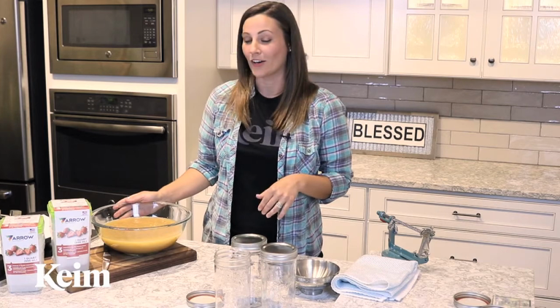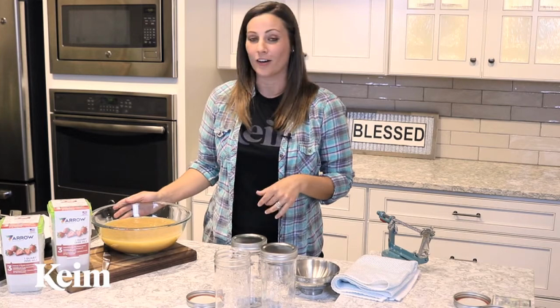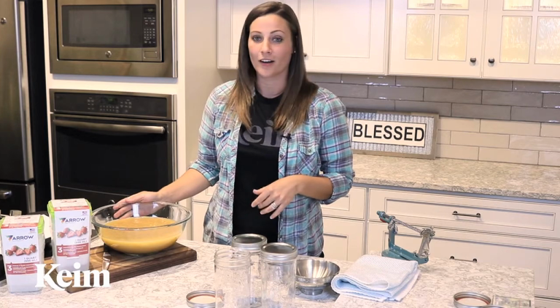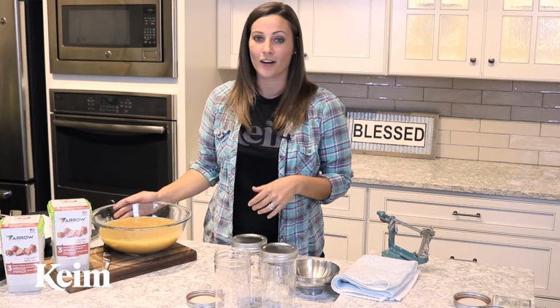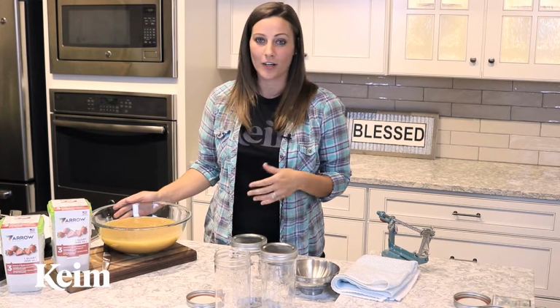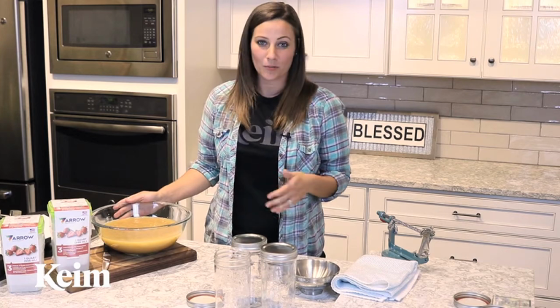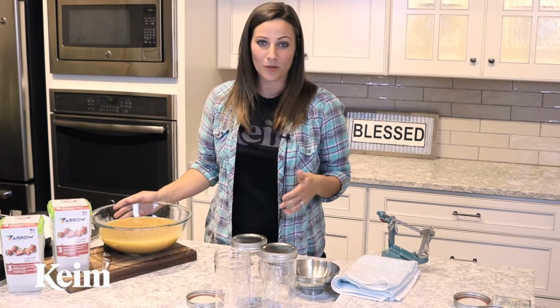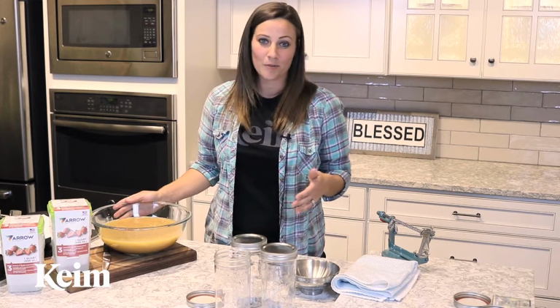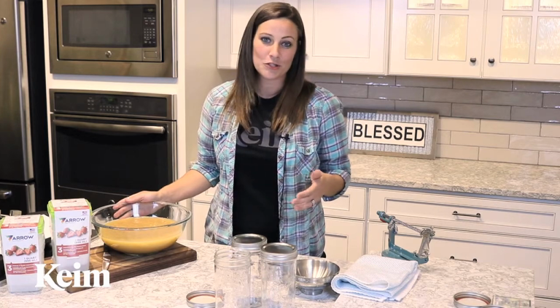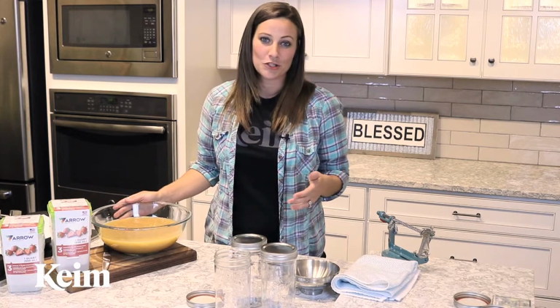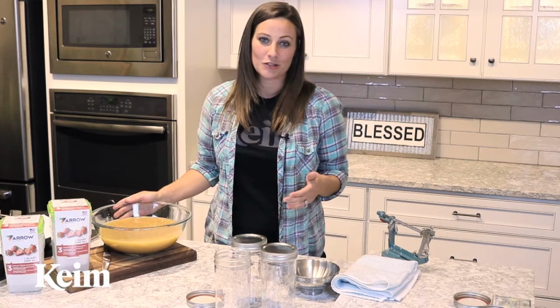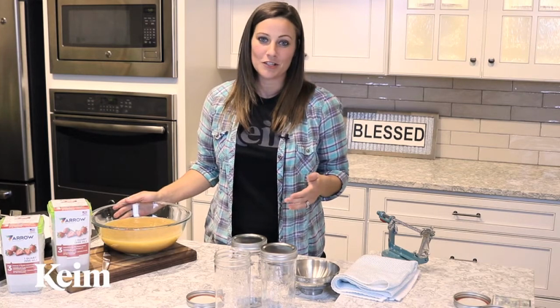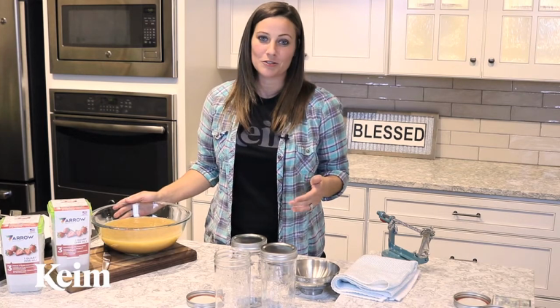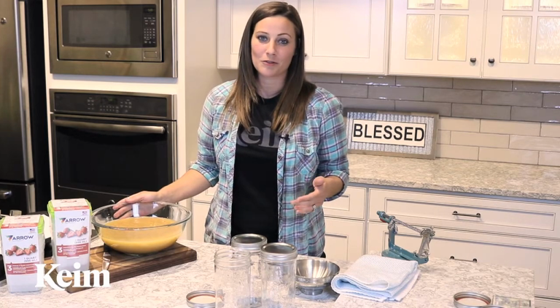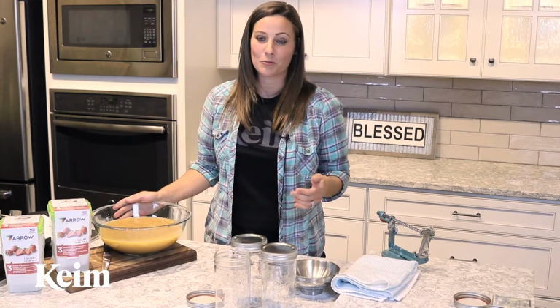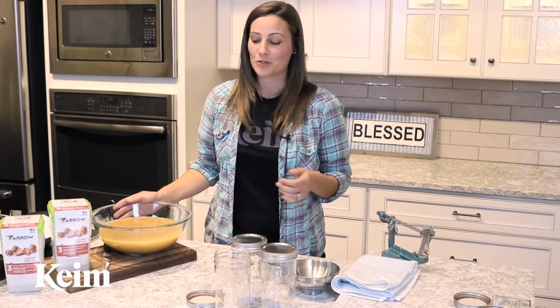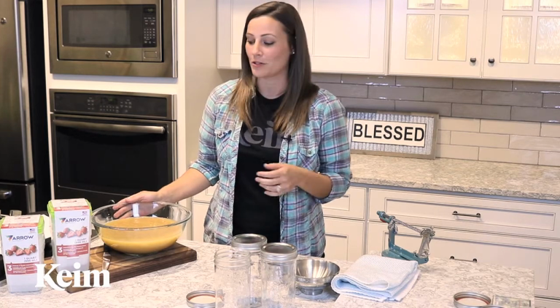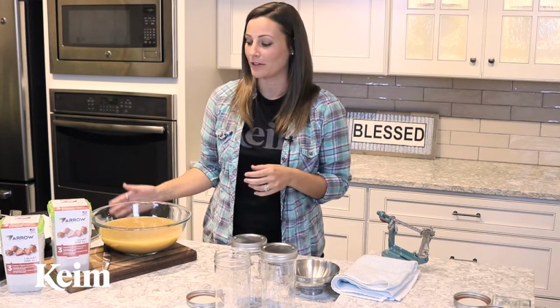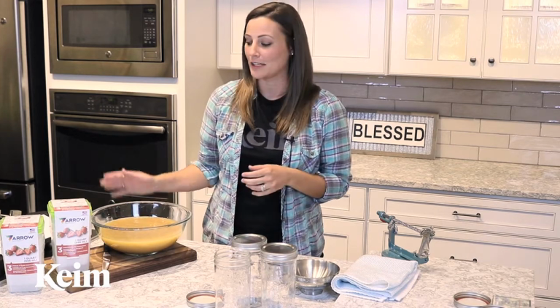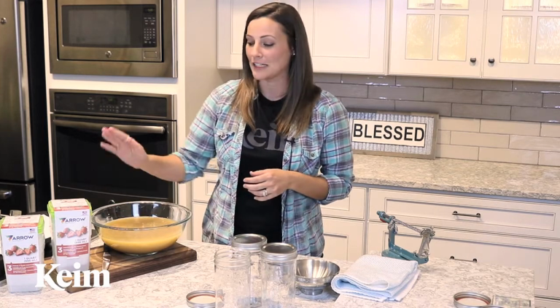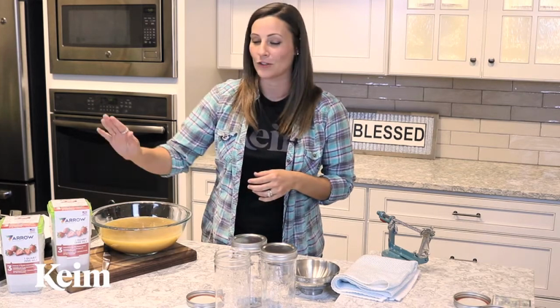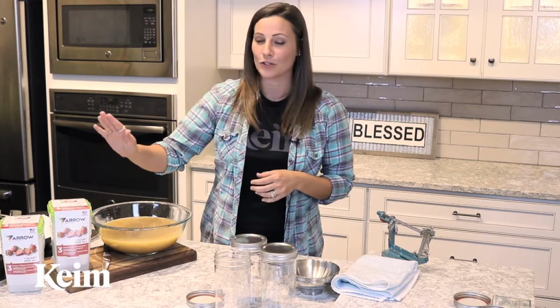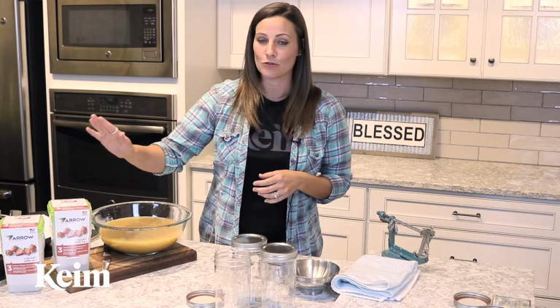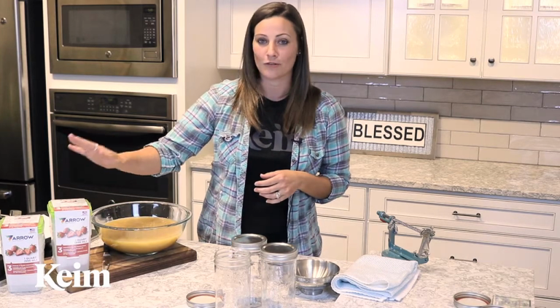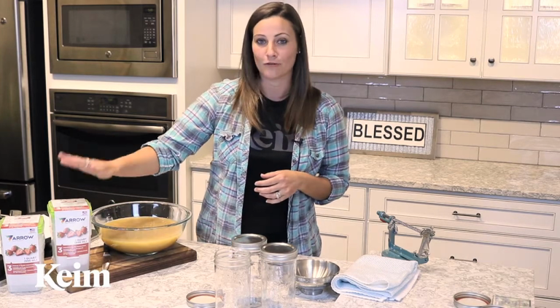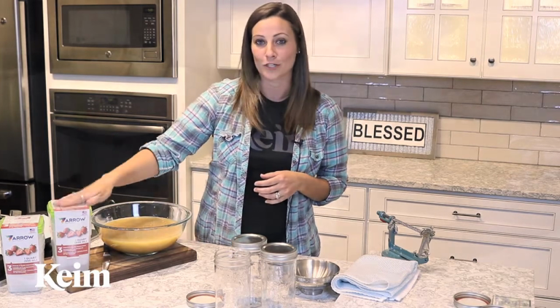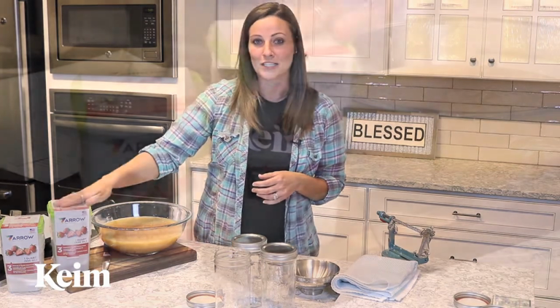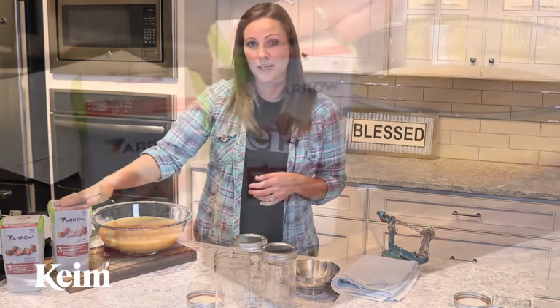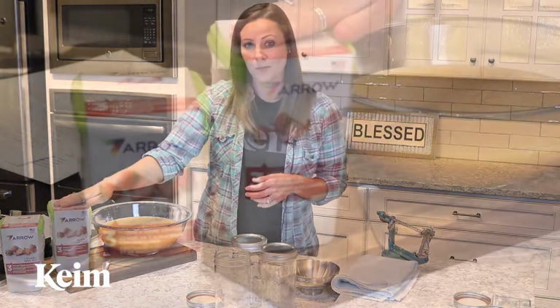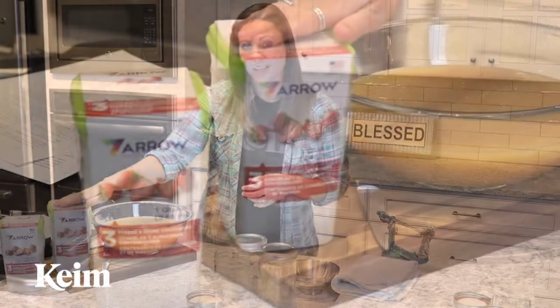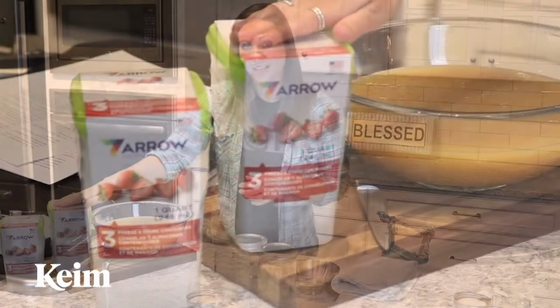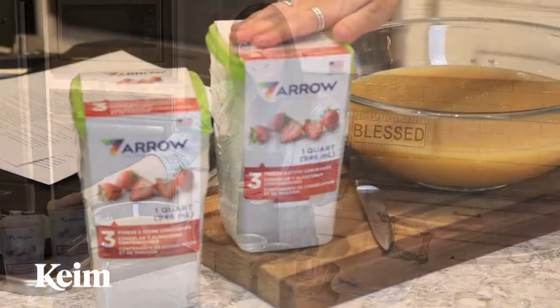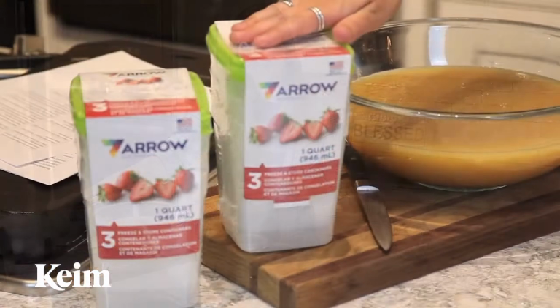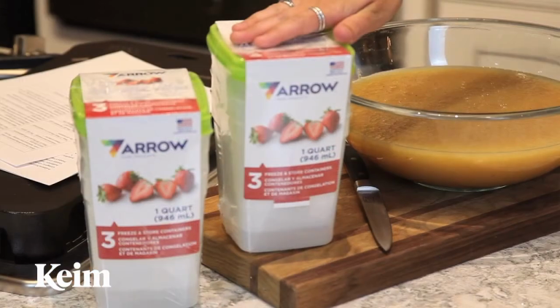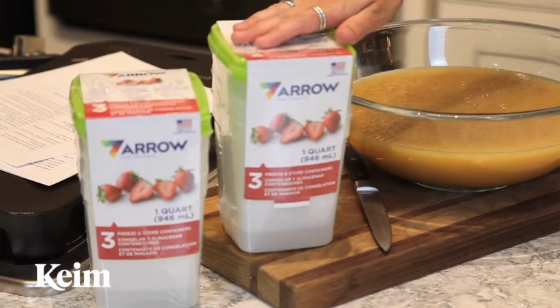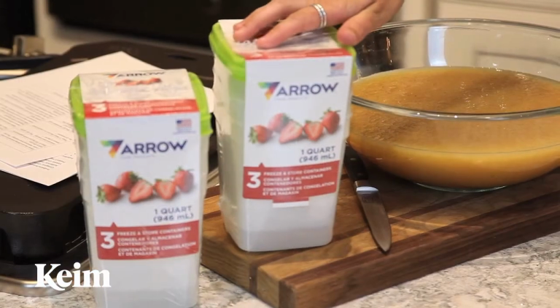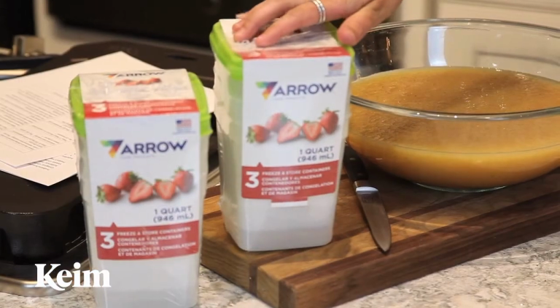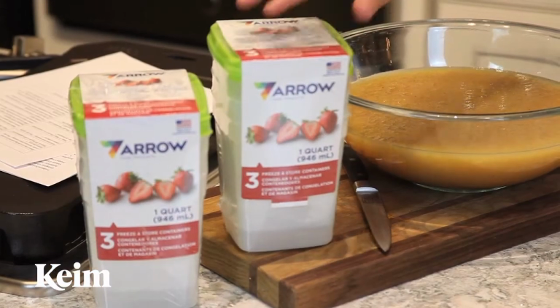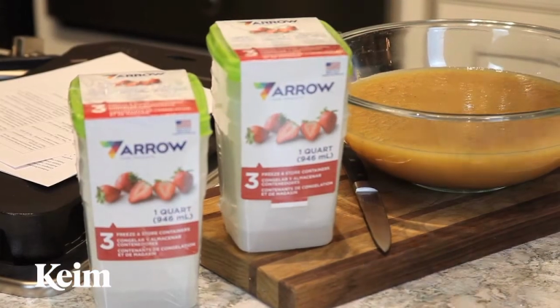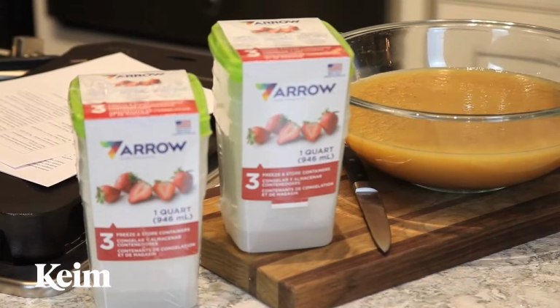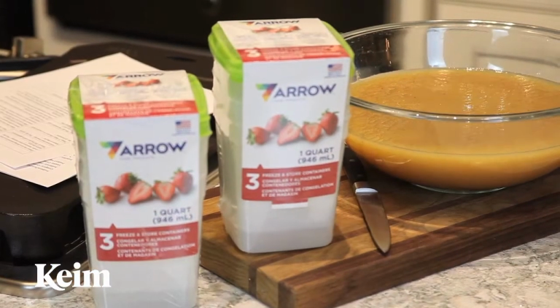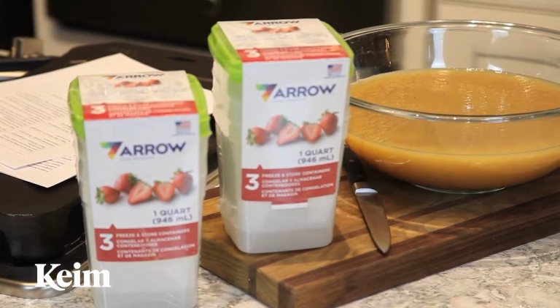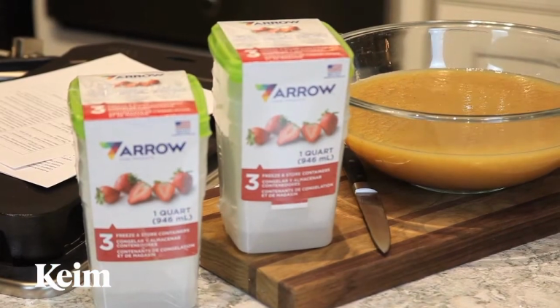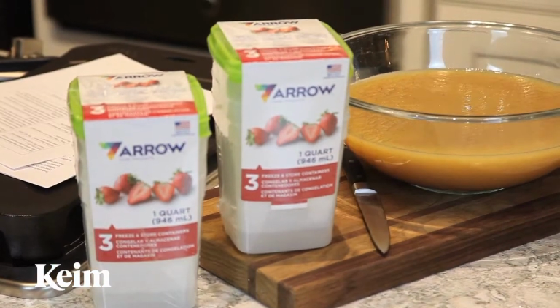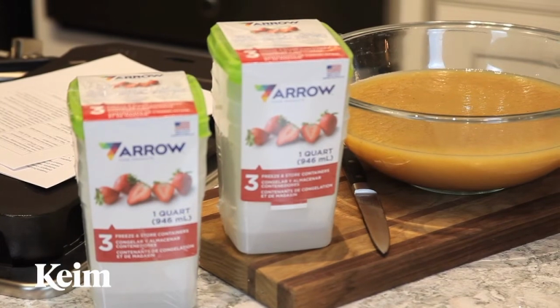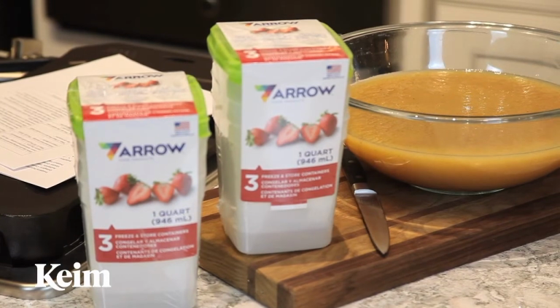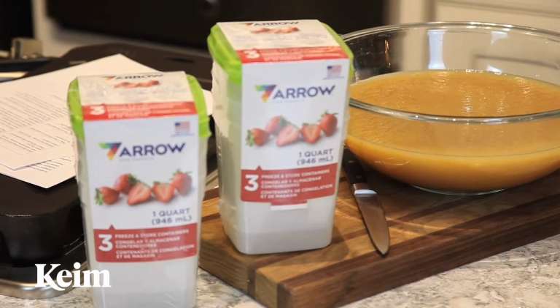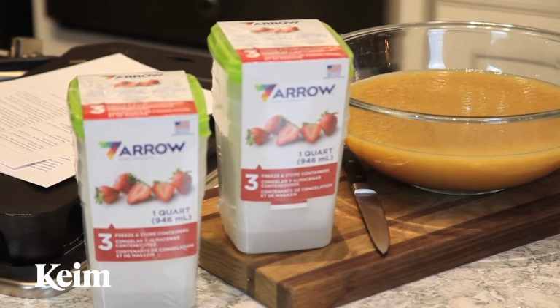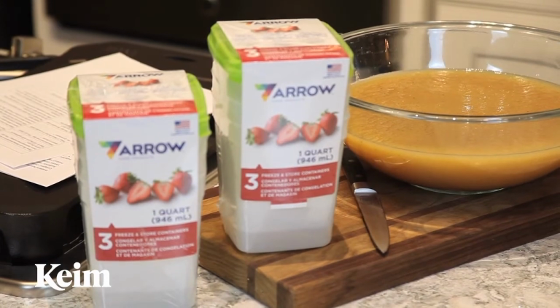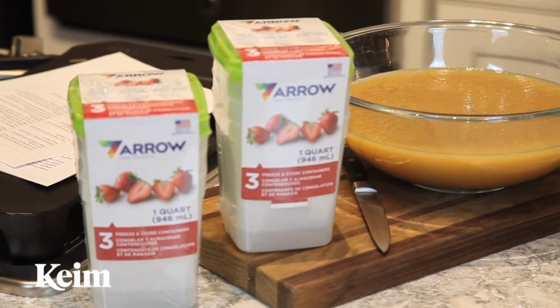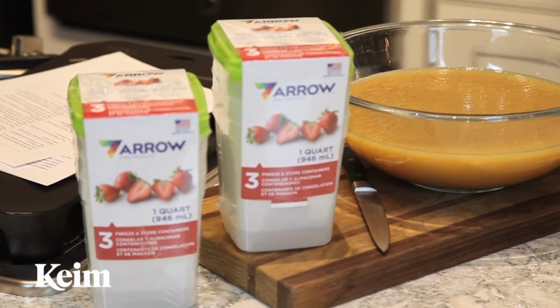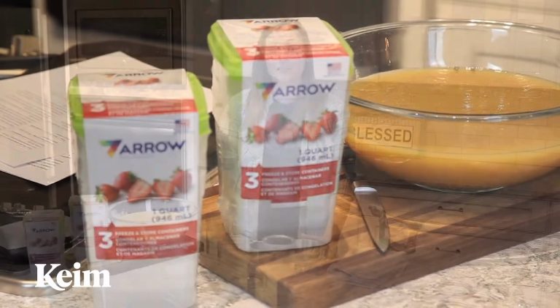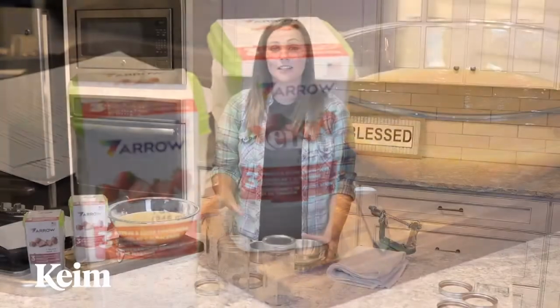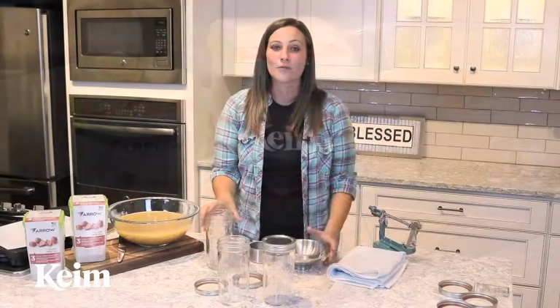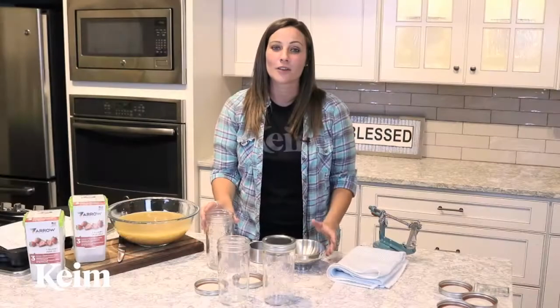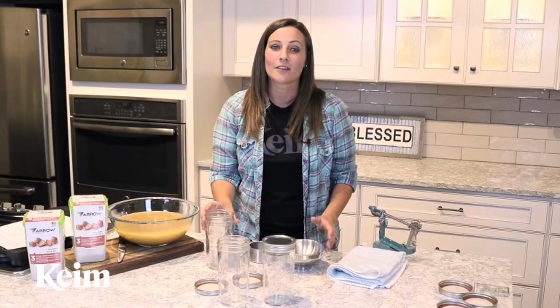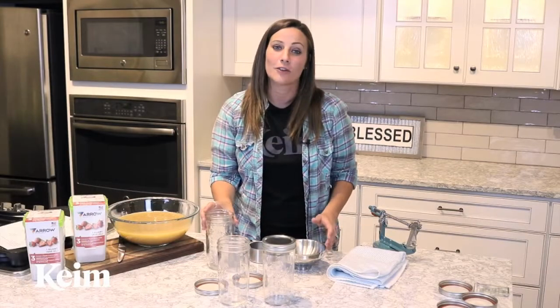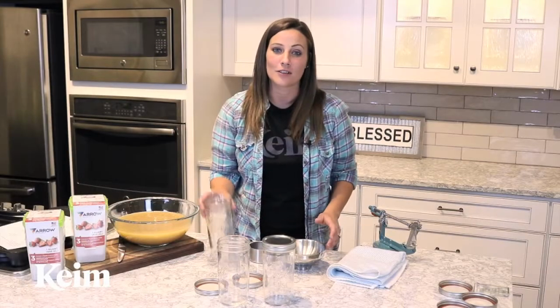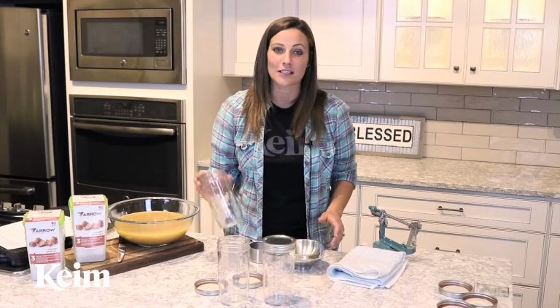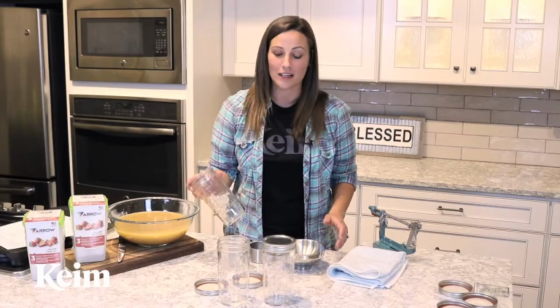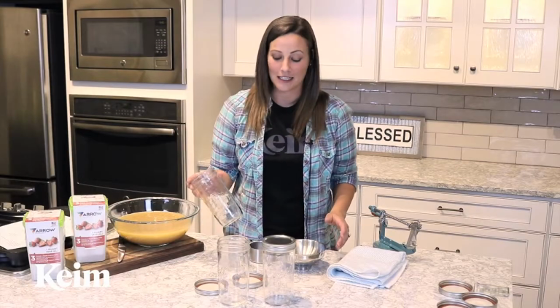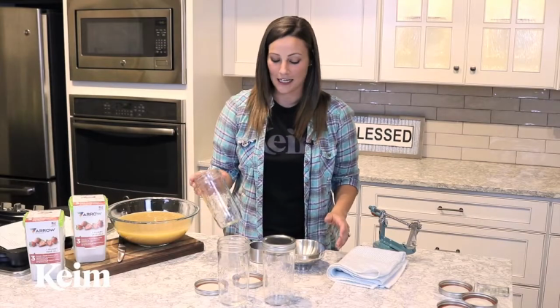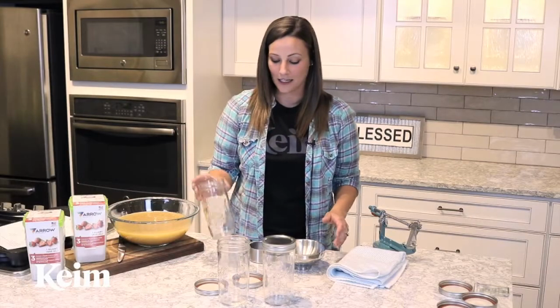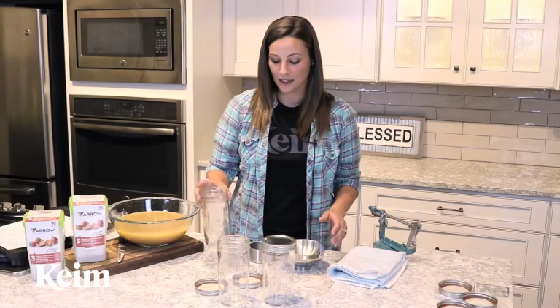There are a couple of options you can use for preserving: either you can freeze in a plastic container, or you can can. Today we're going to focus on canning.